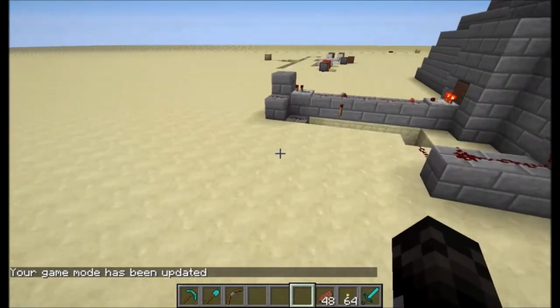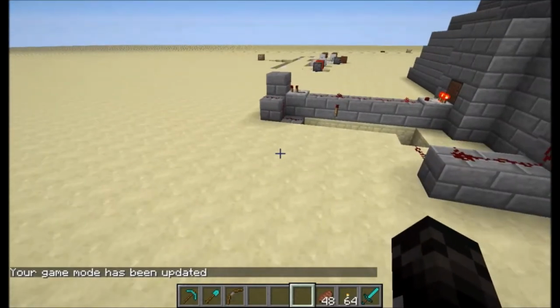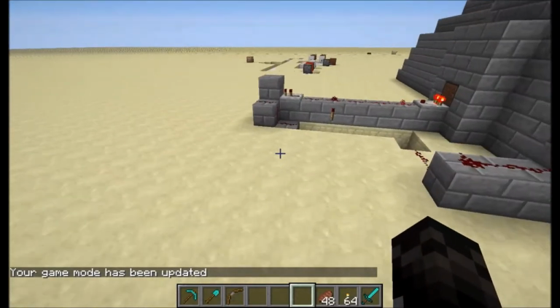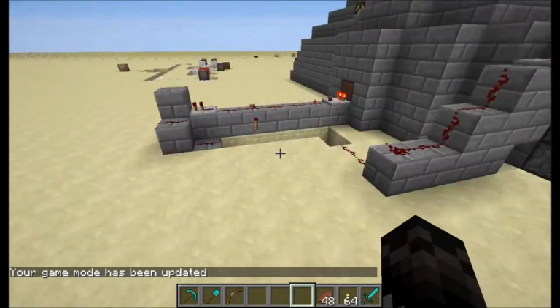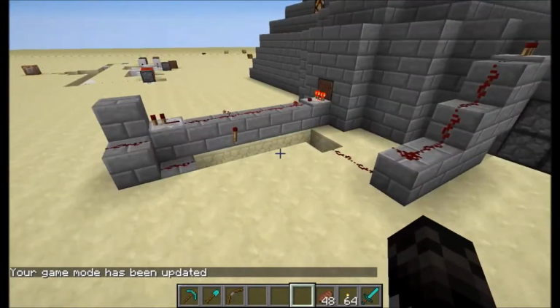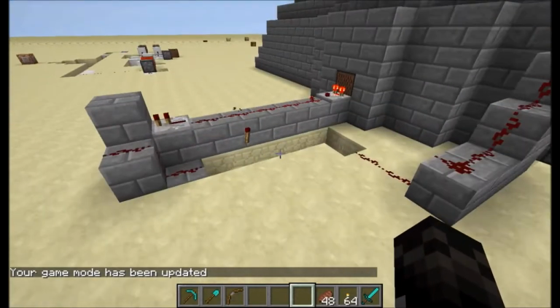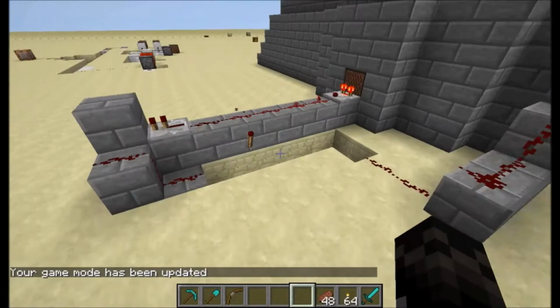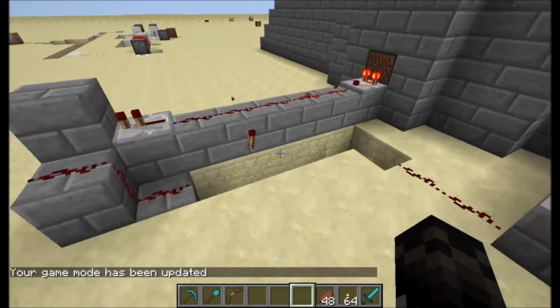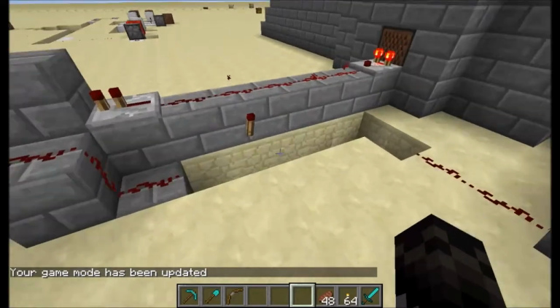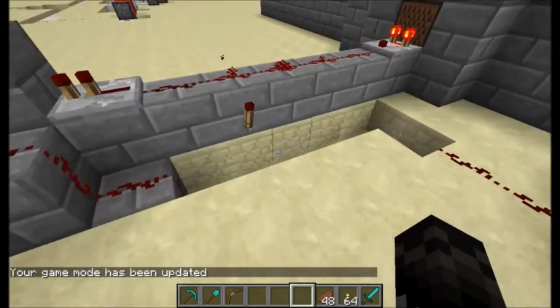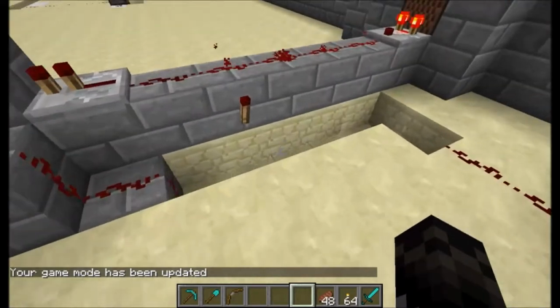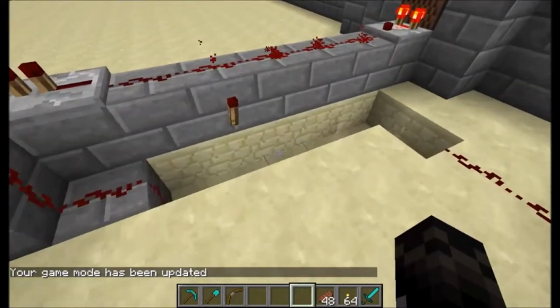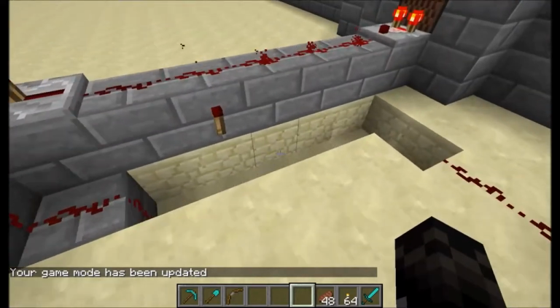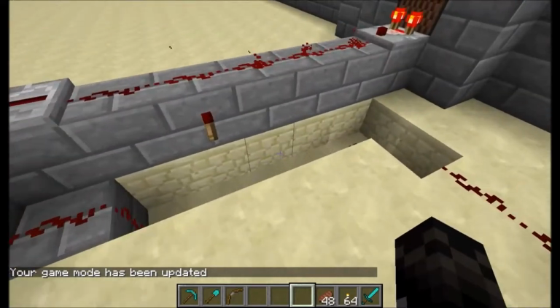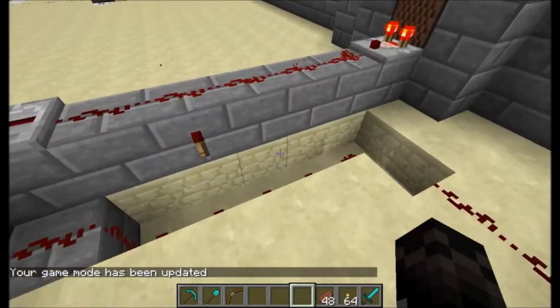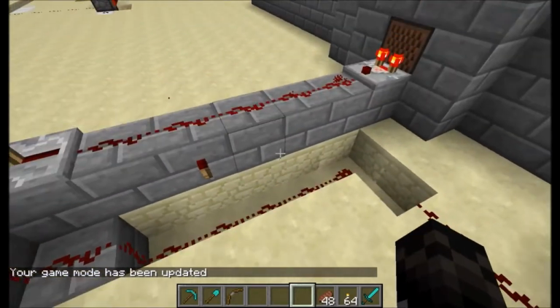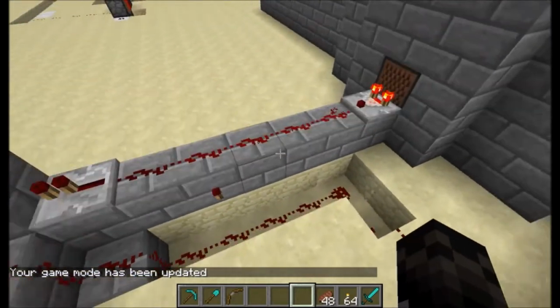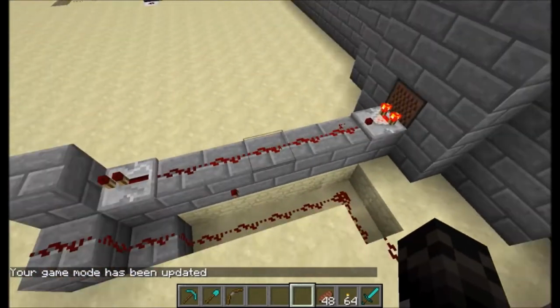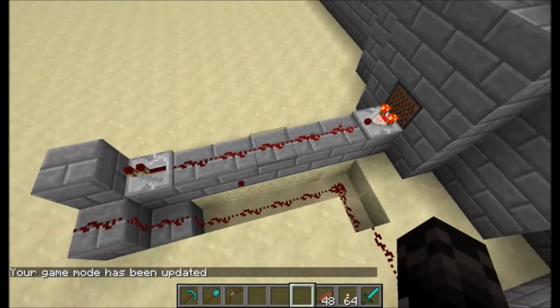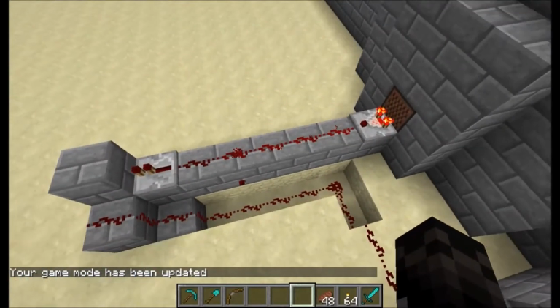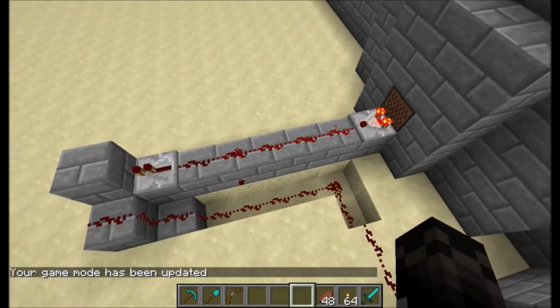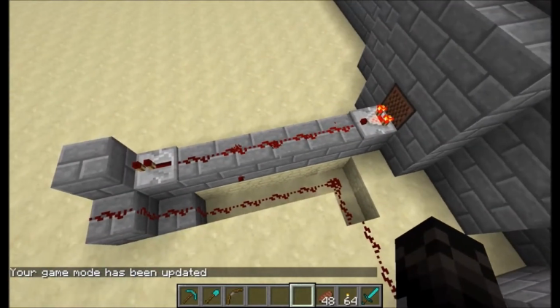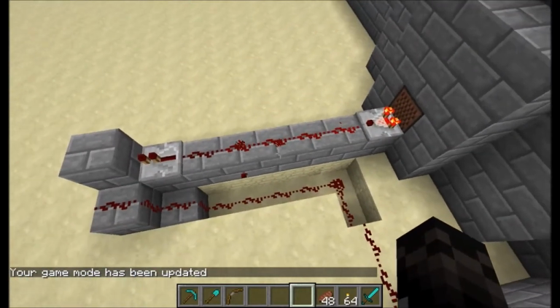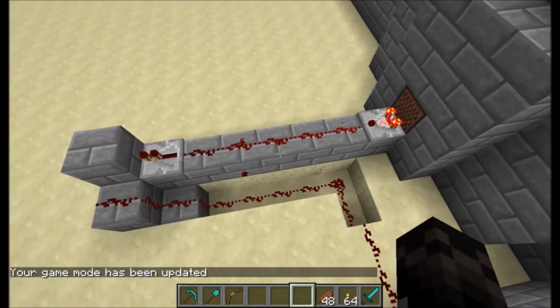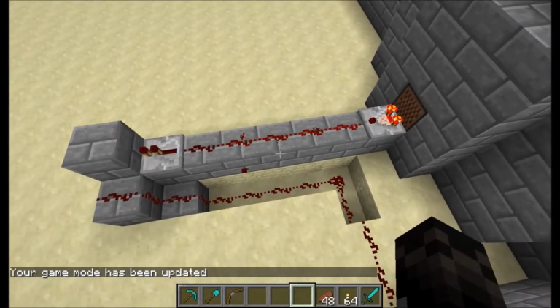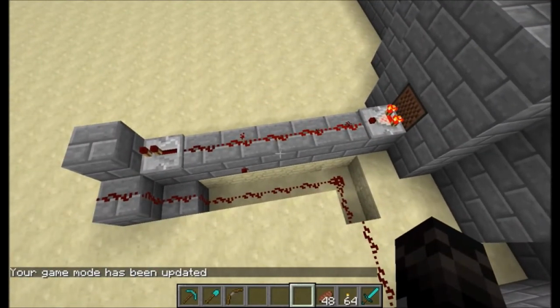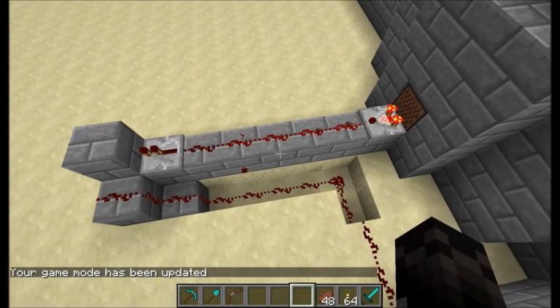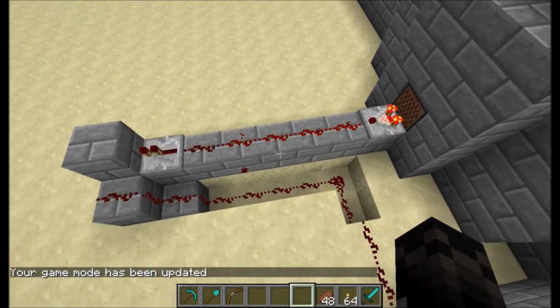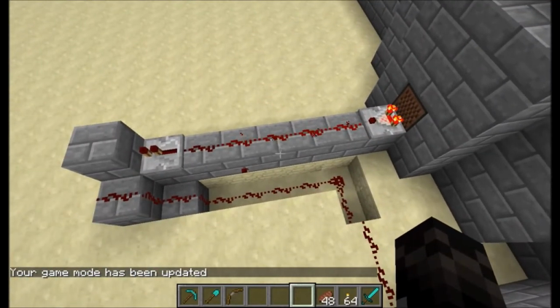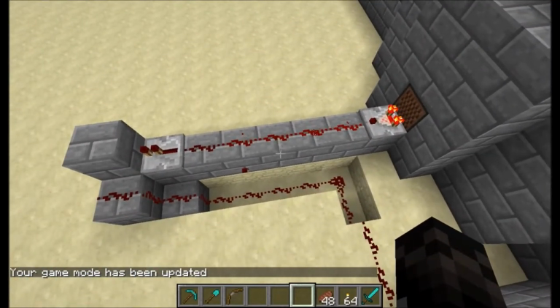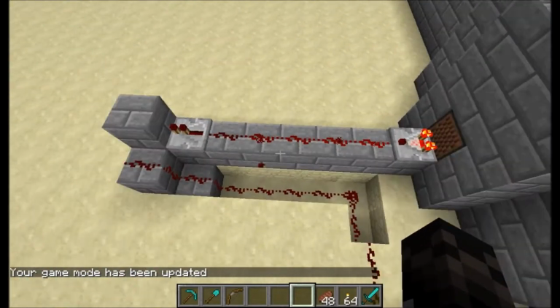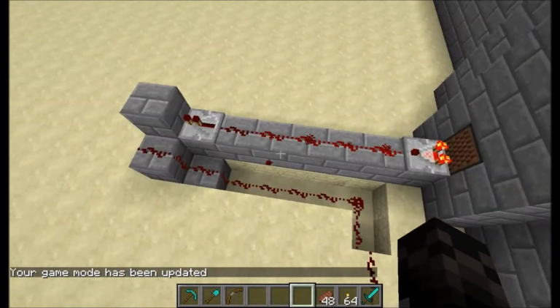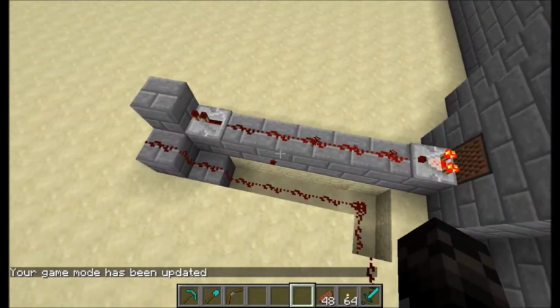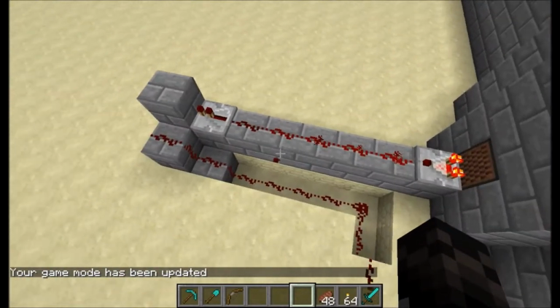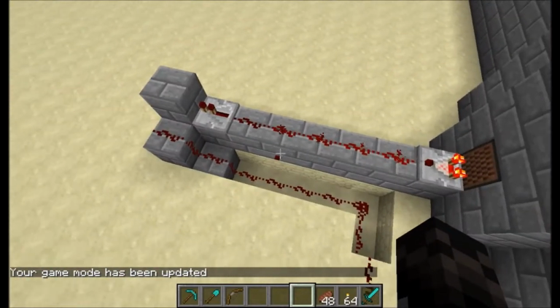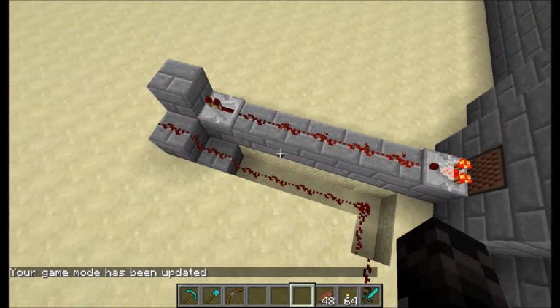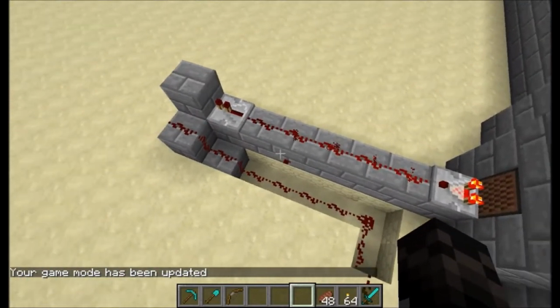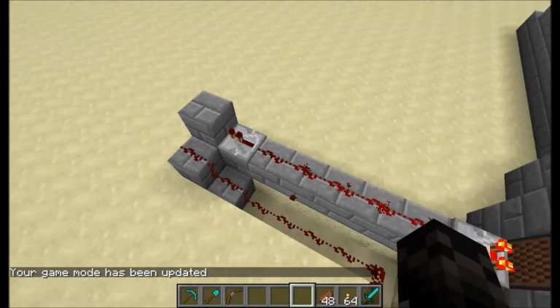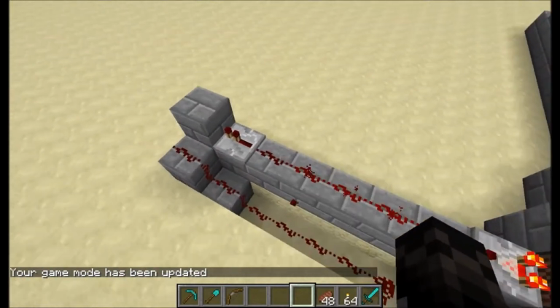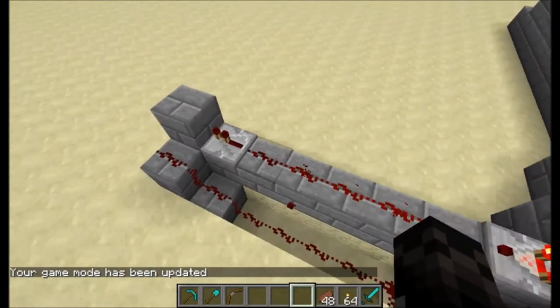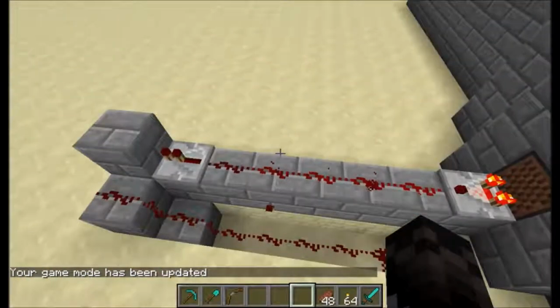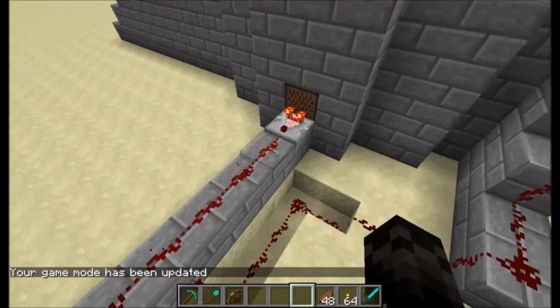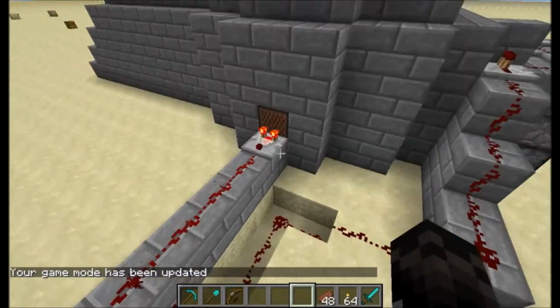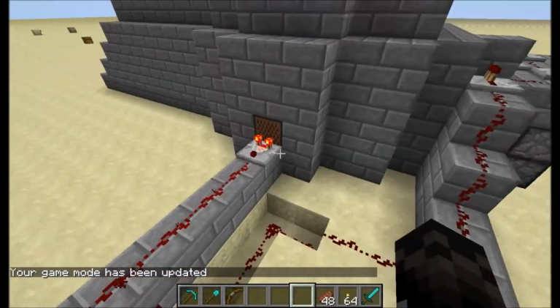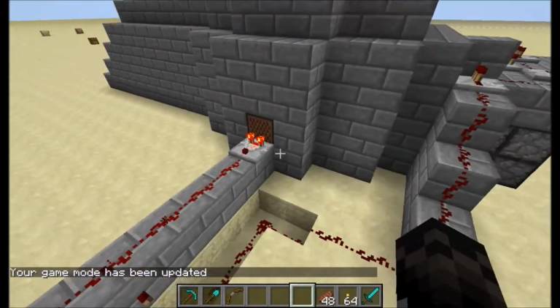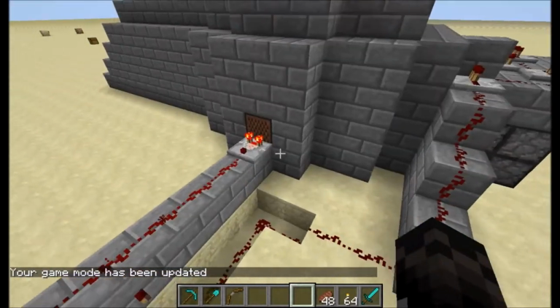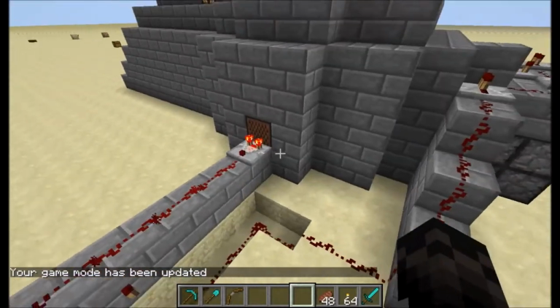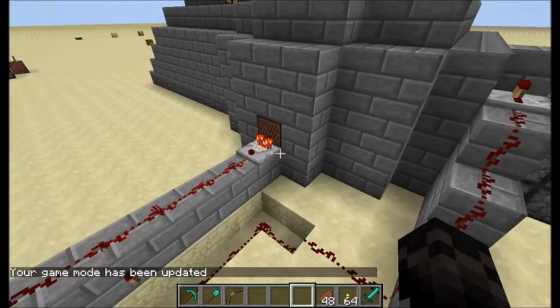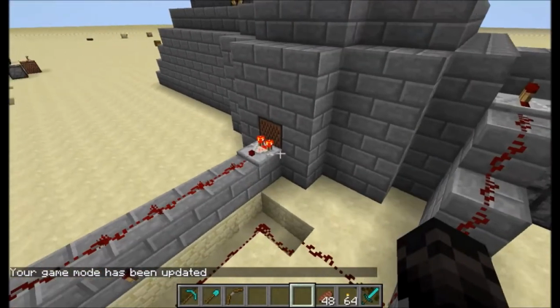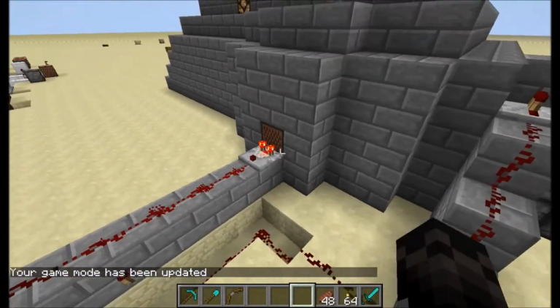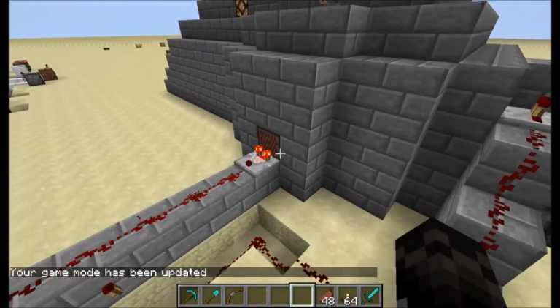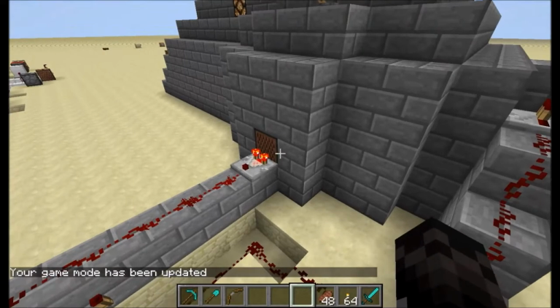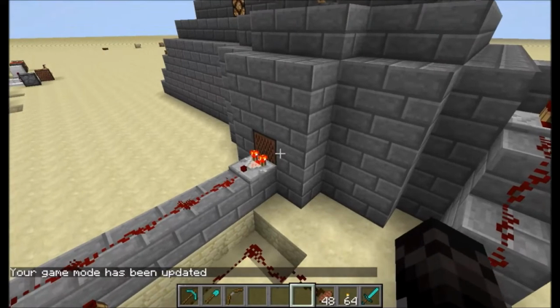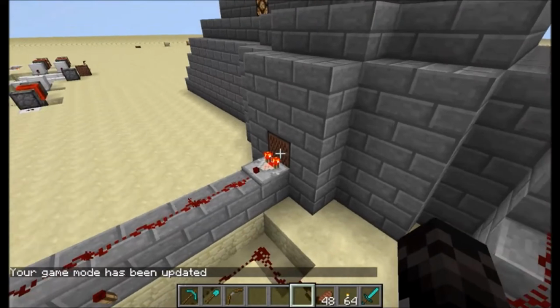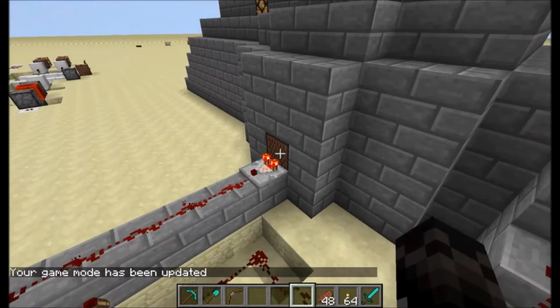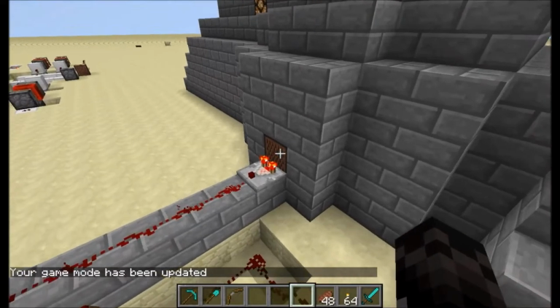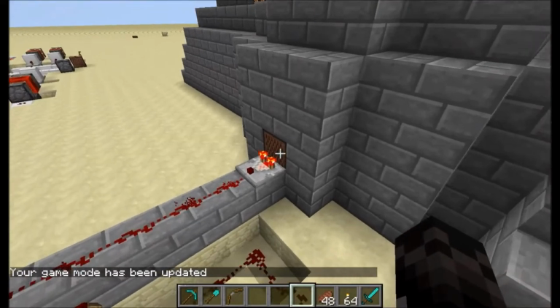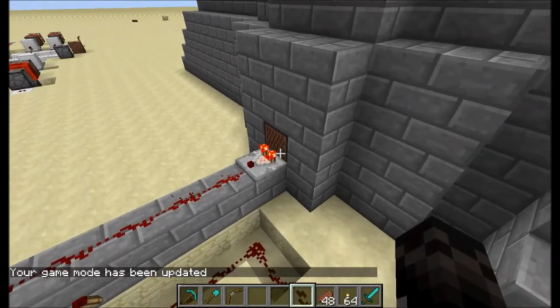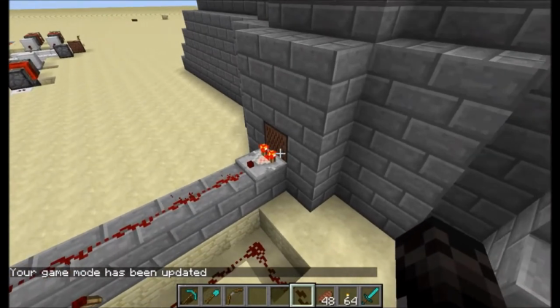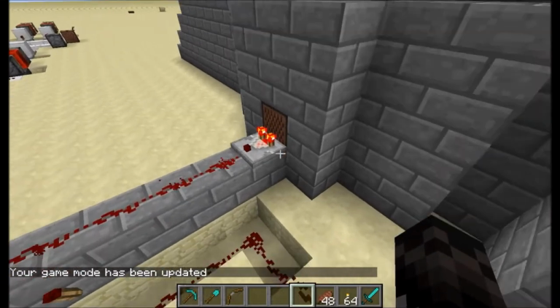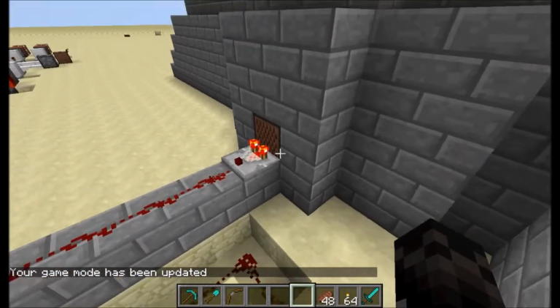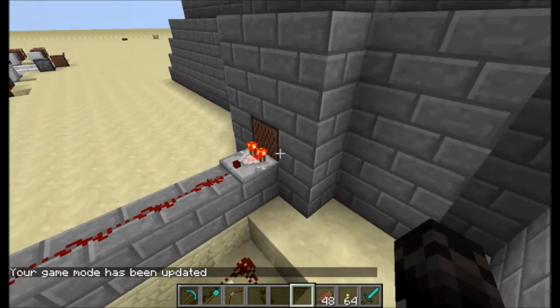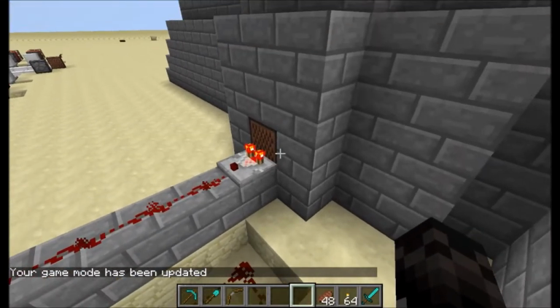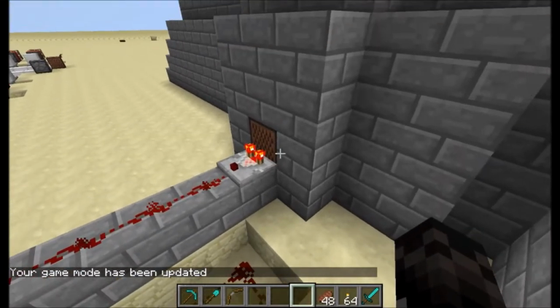Showing this basic door lock redstone output — I don't know what you actually want to call it — by using jukeboxes.